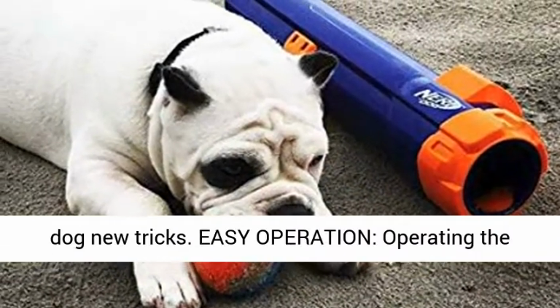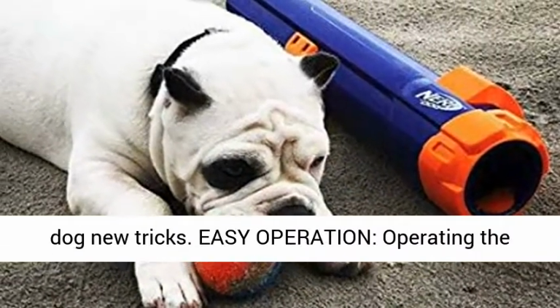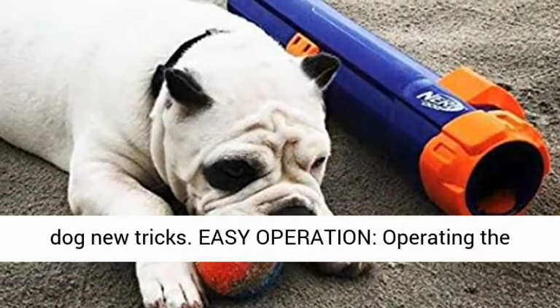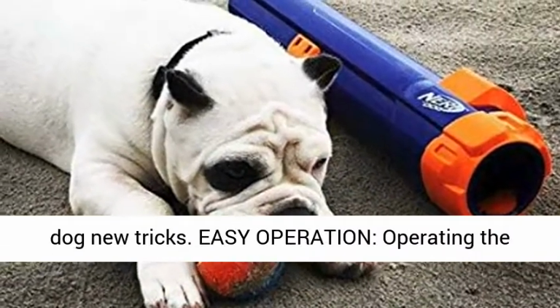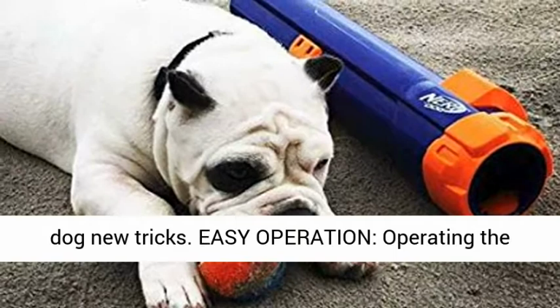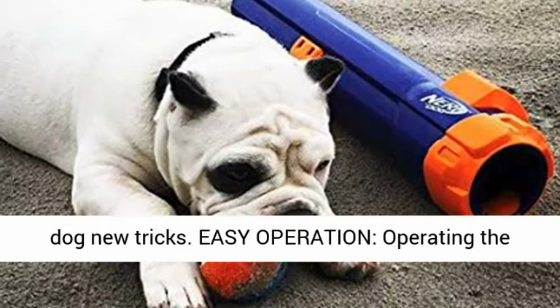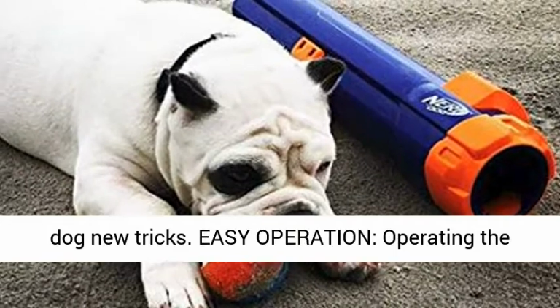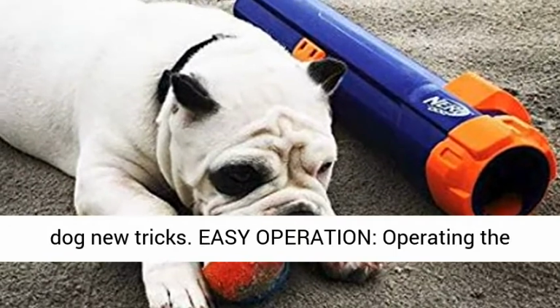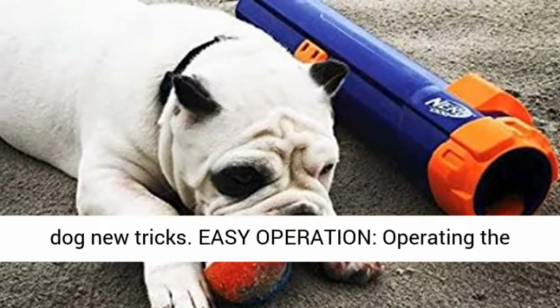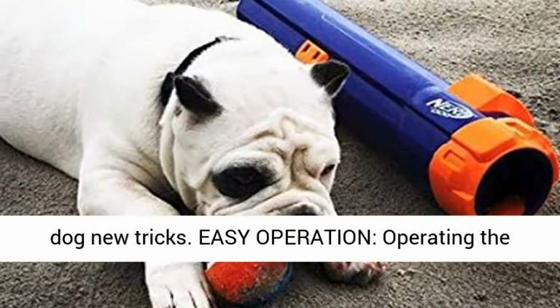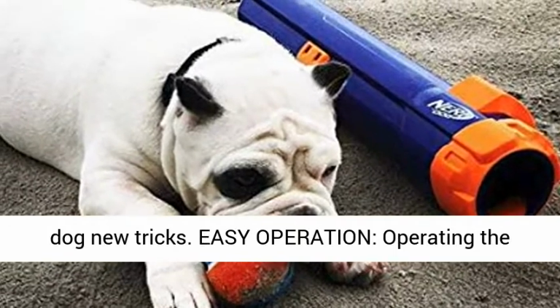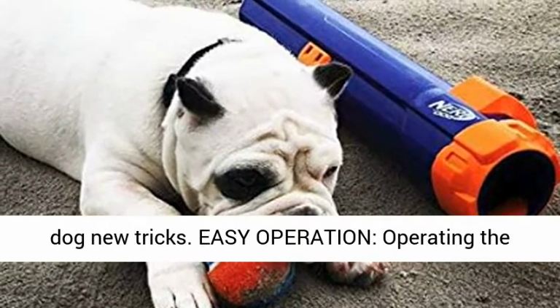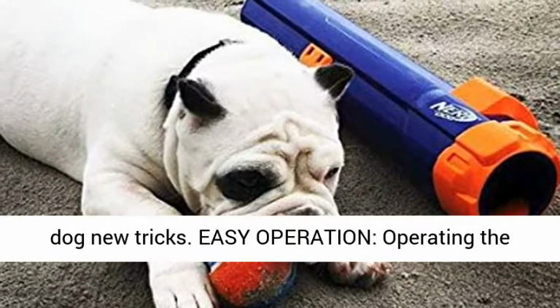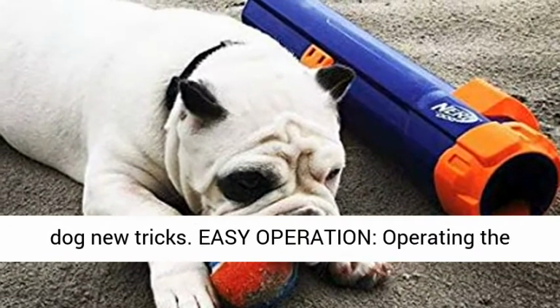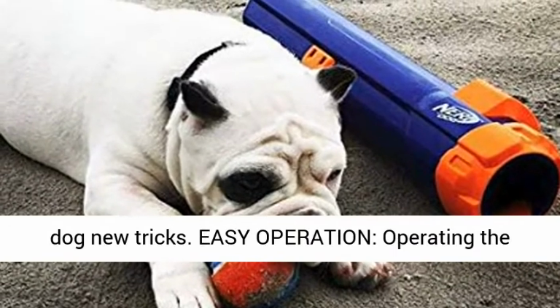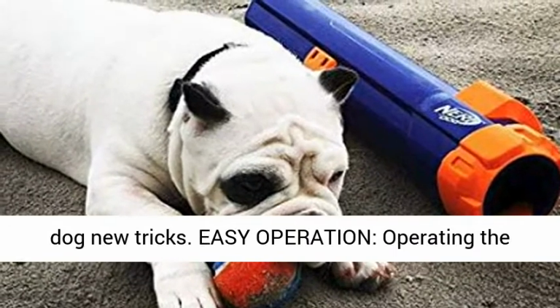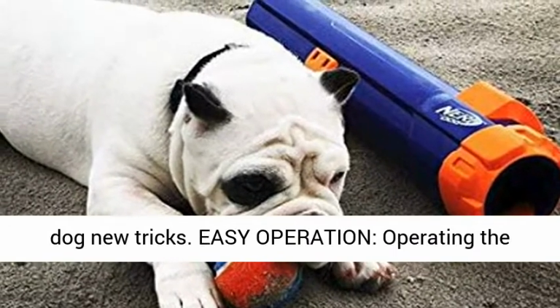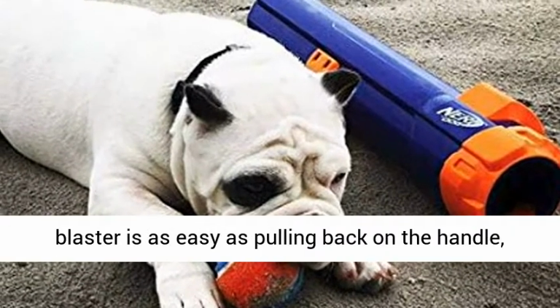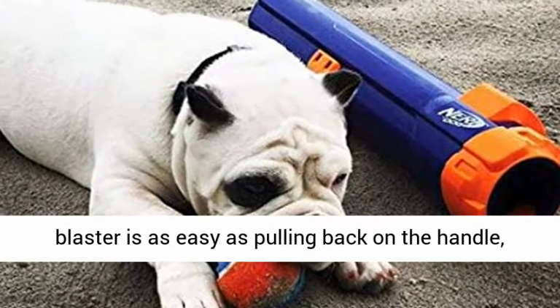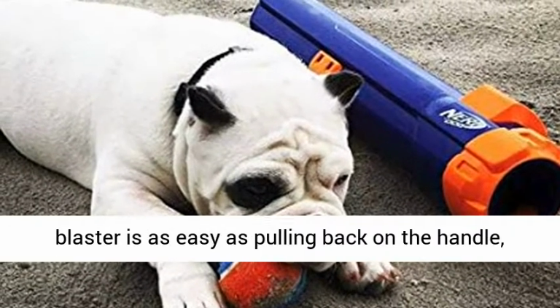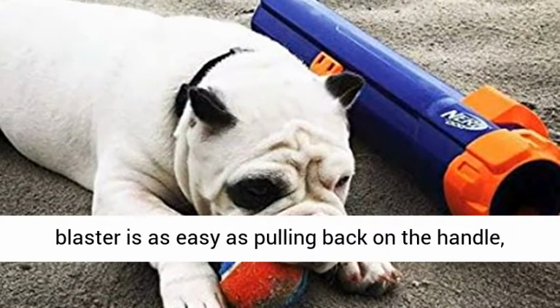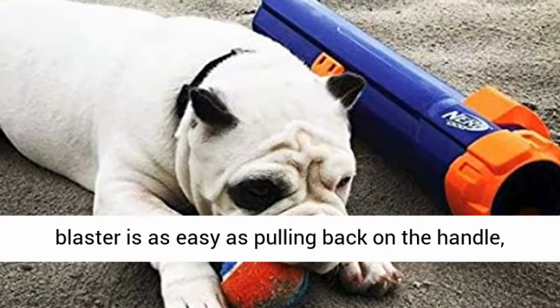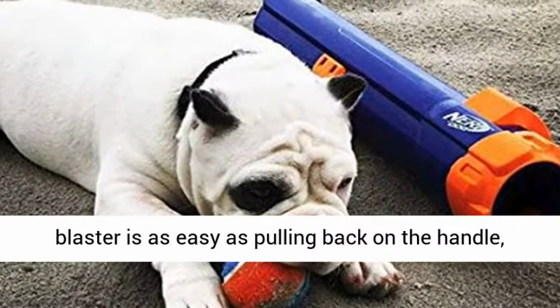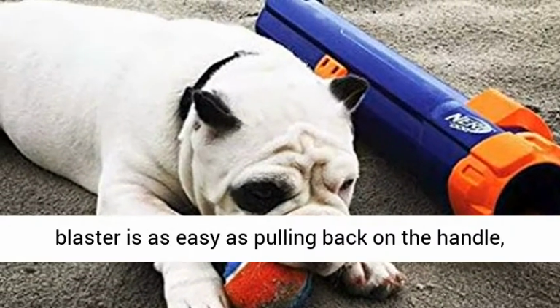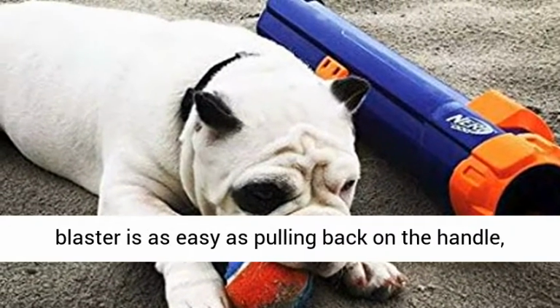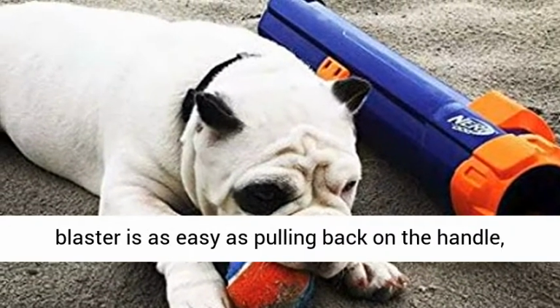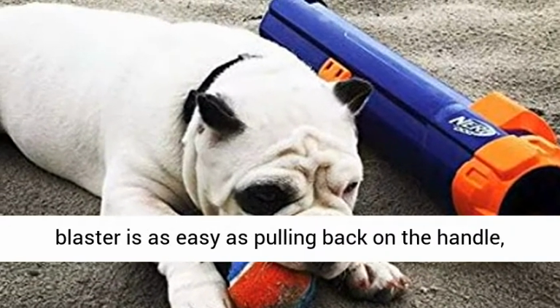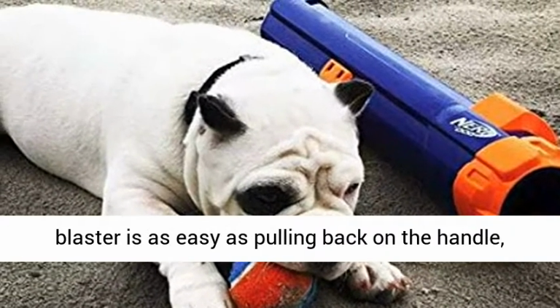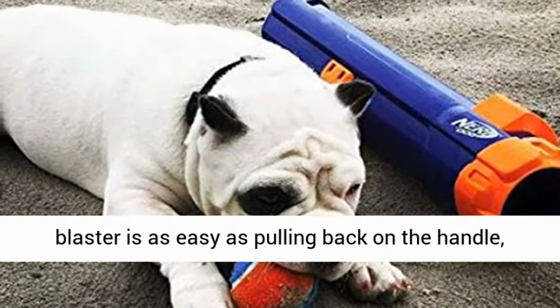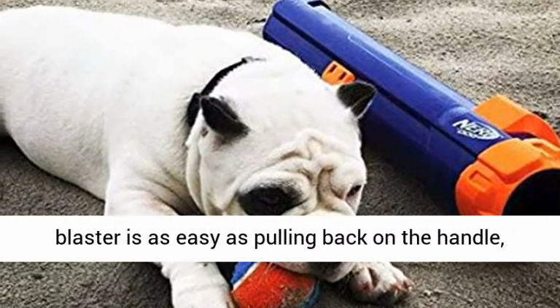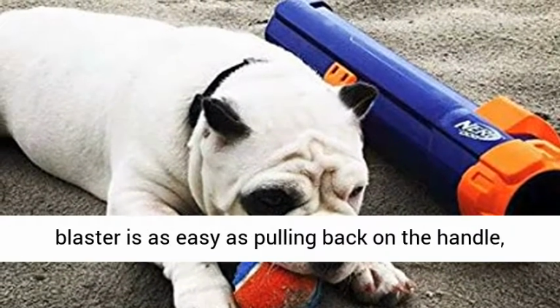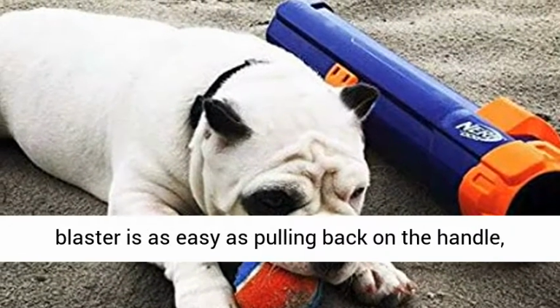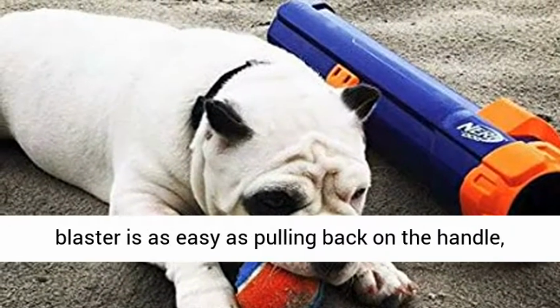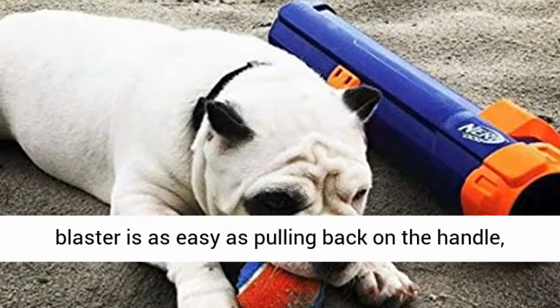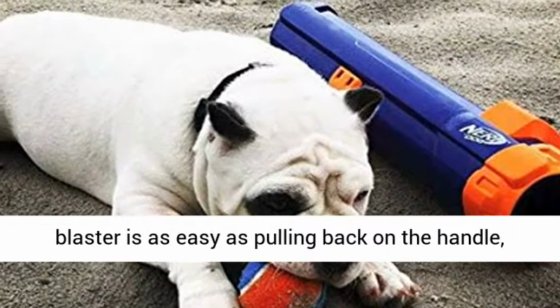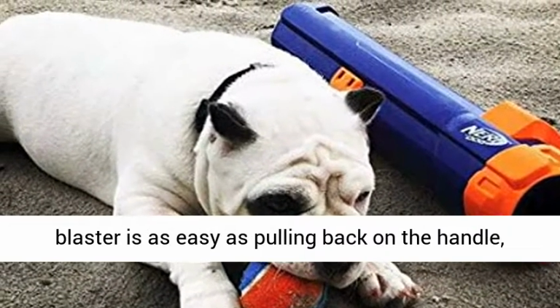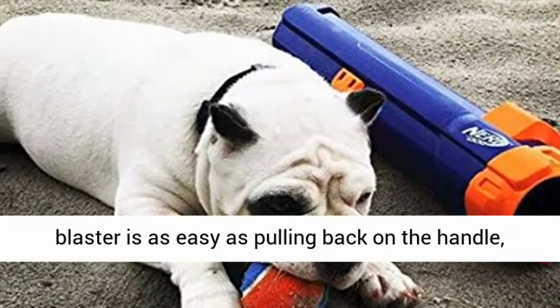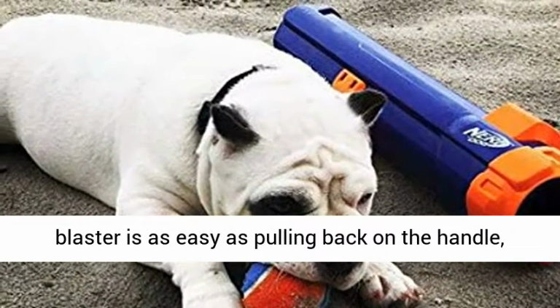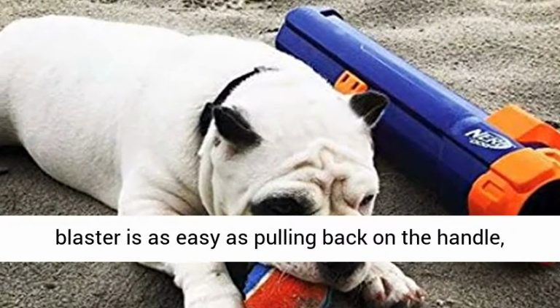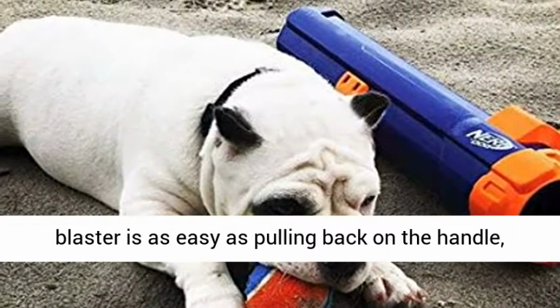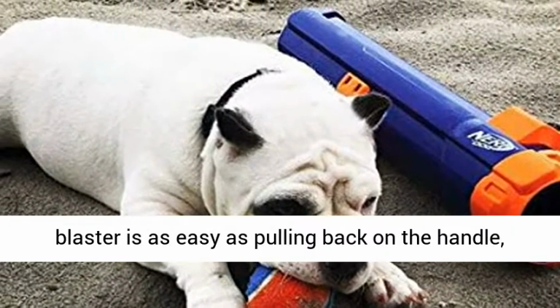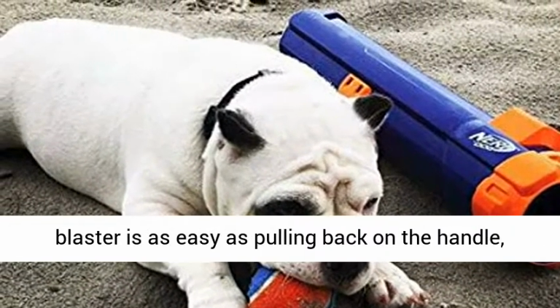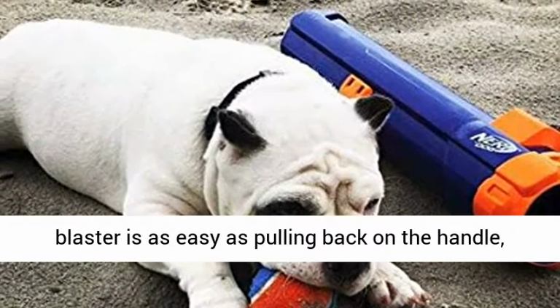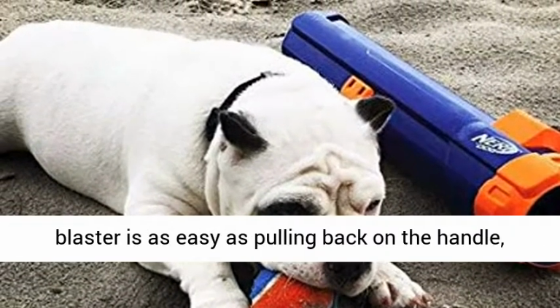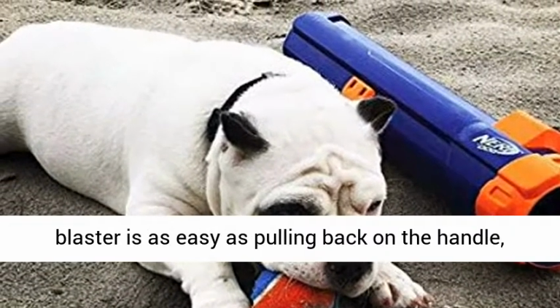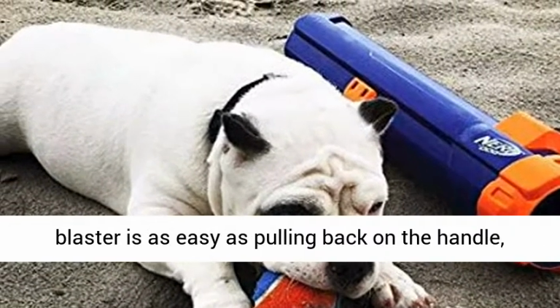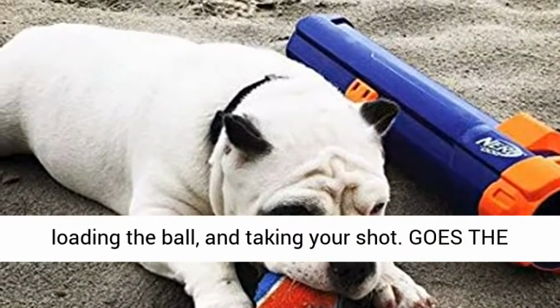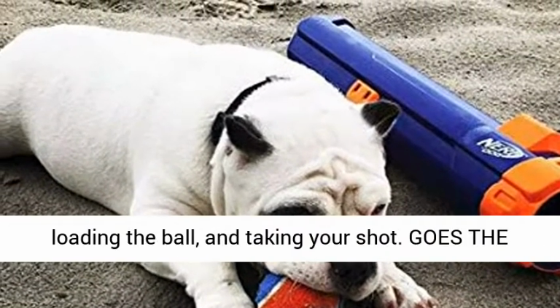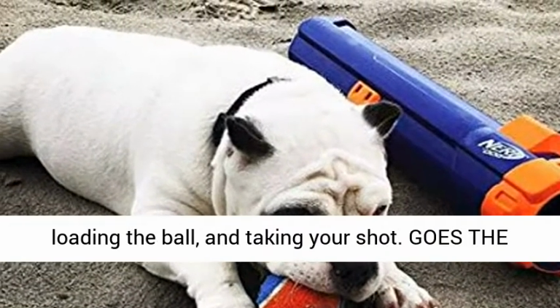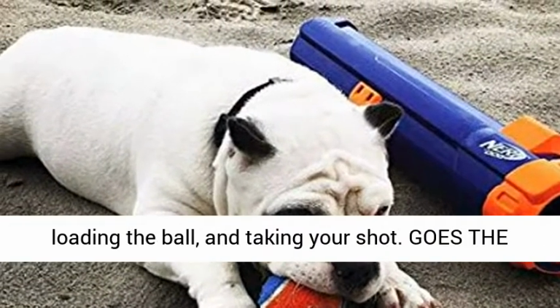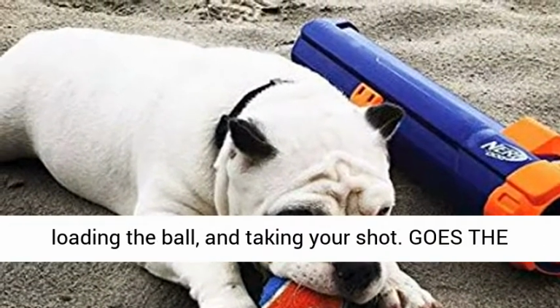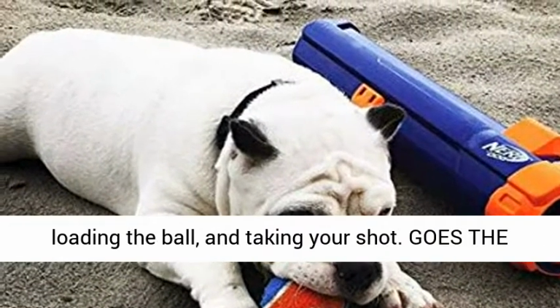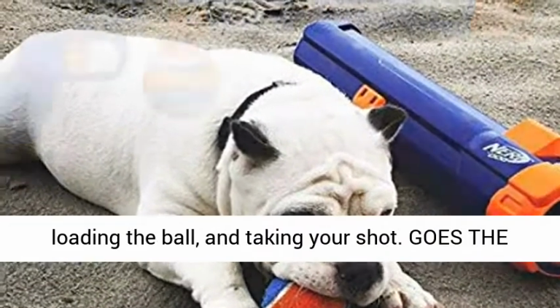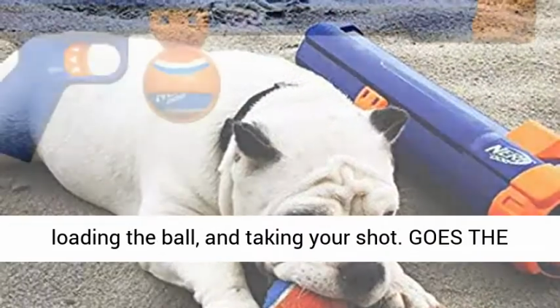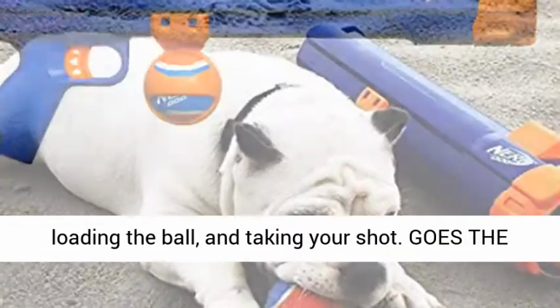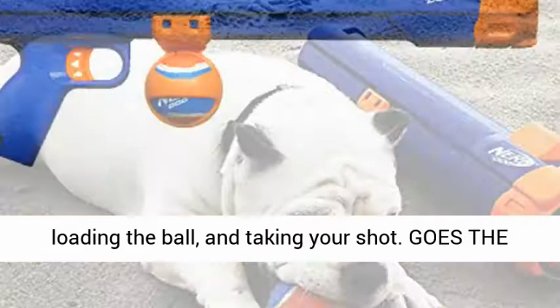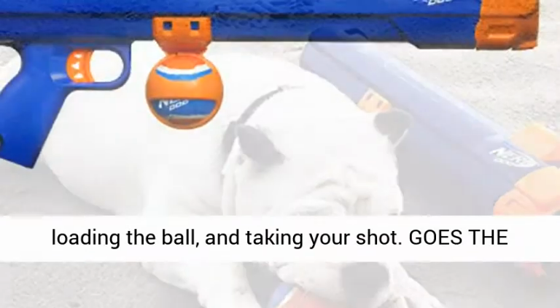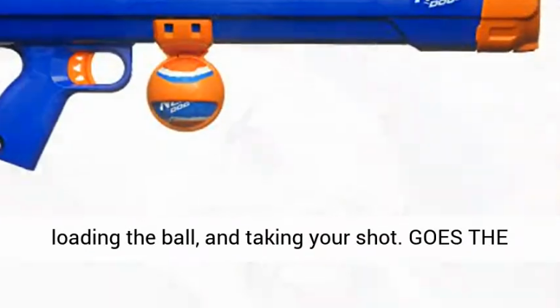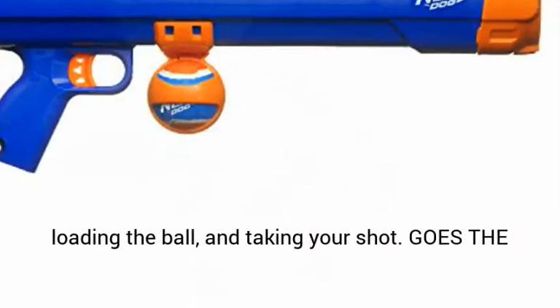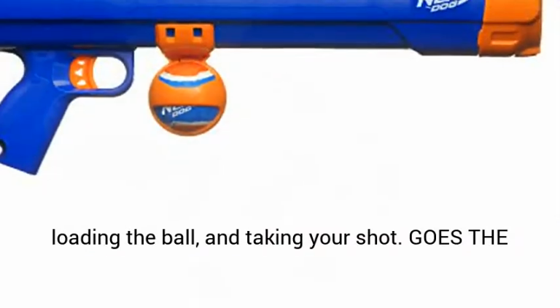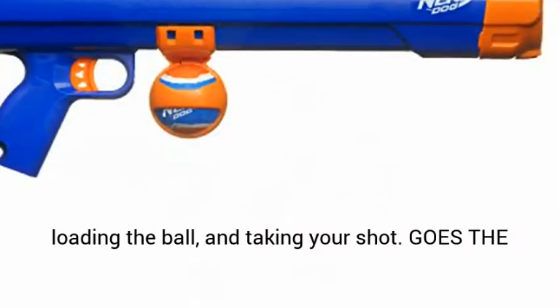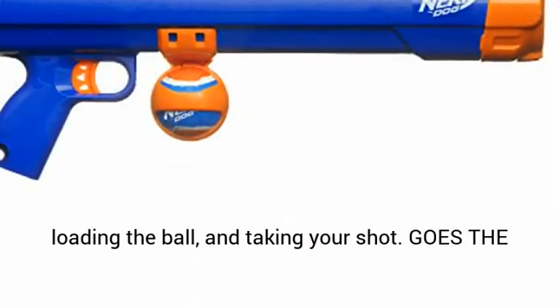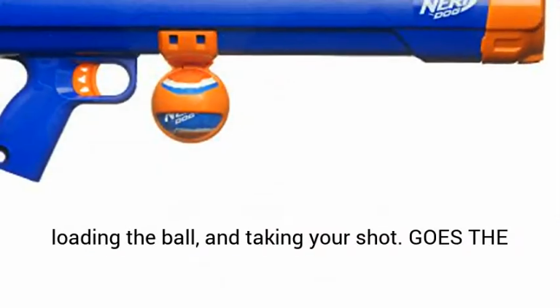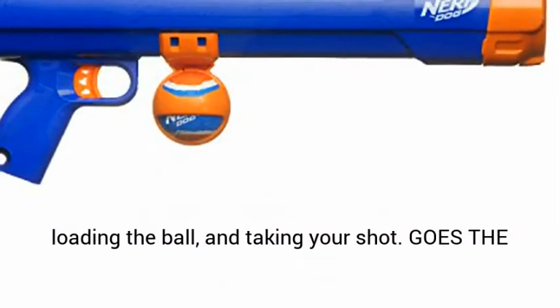Easy operation. Operating the blaster is as easy as pulling back on the handle, loading the ball, and taking your shot.